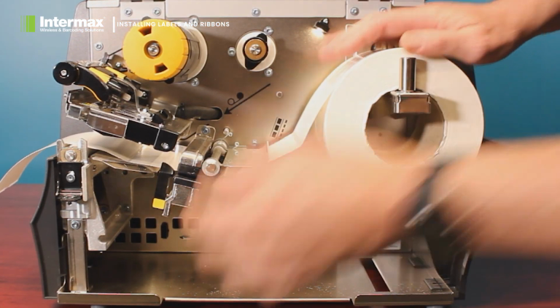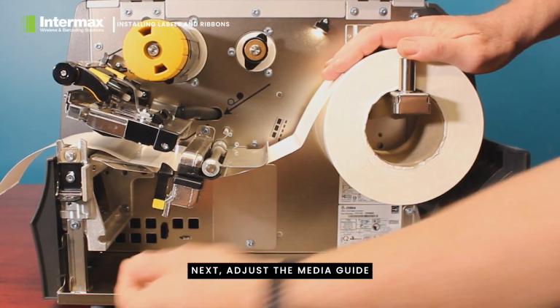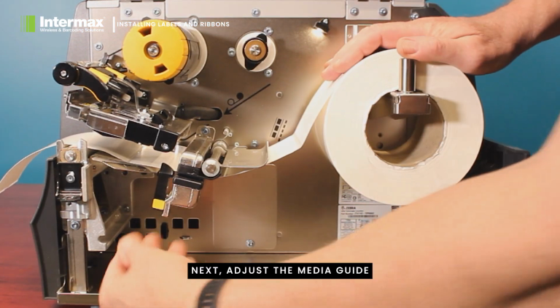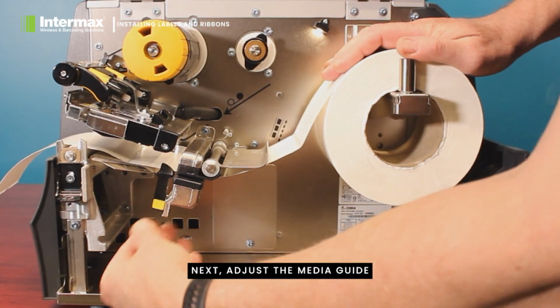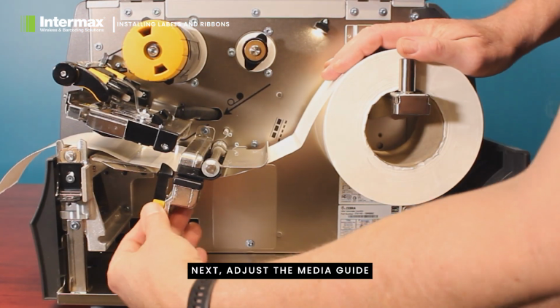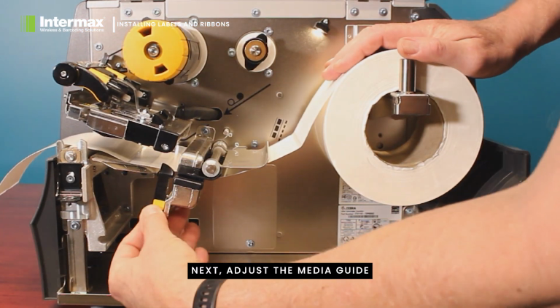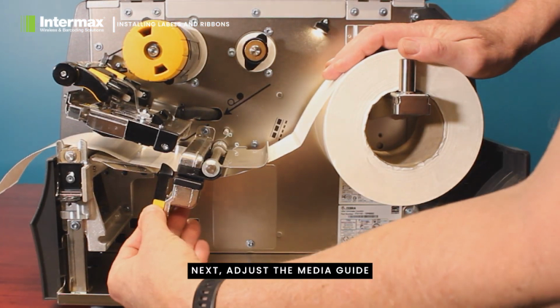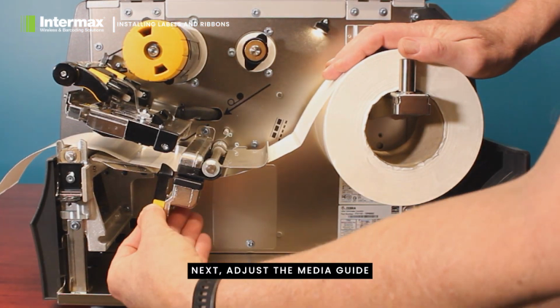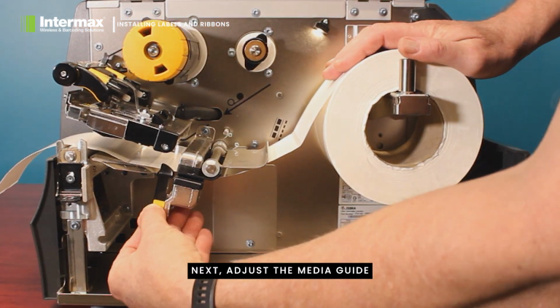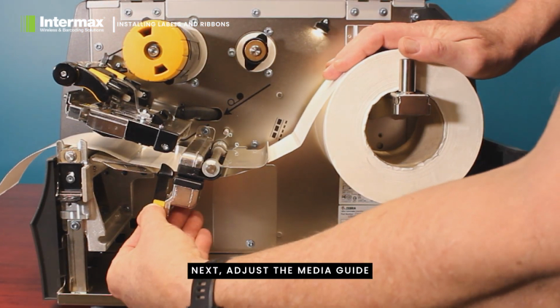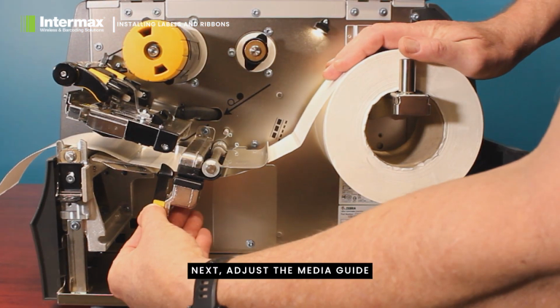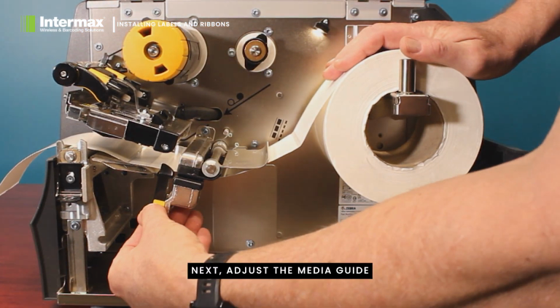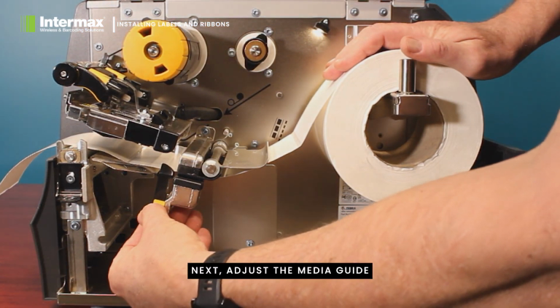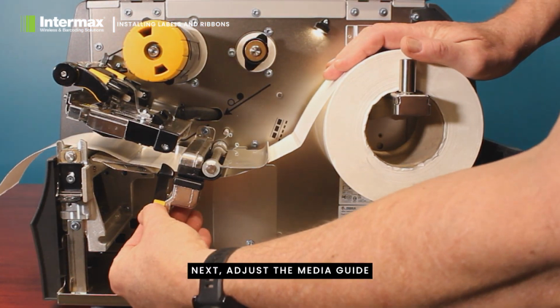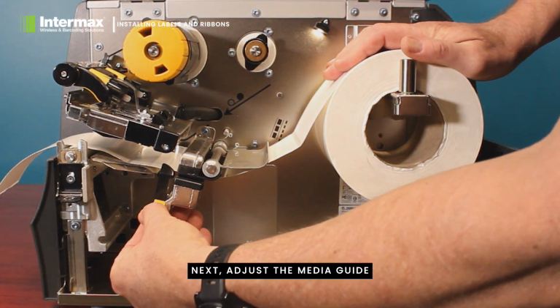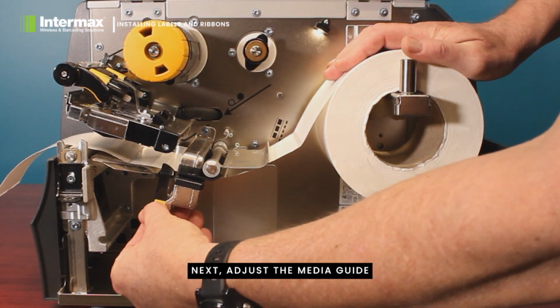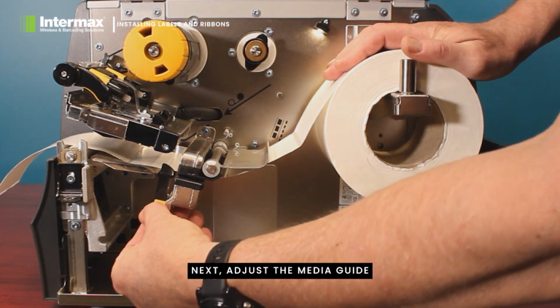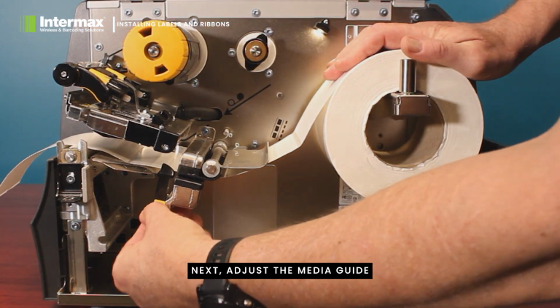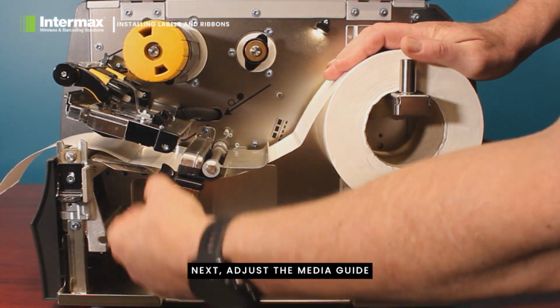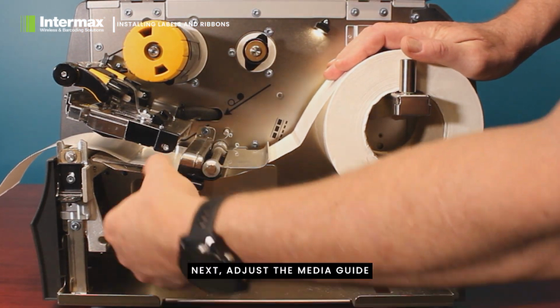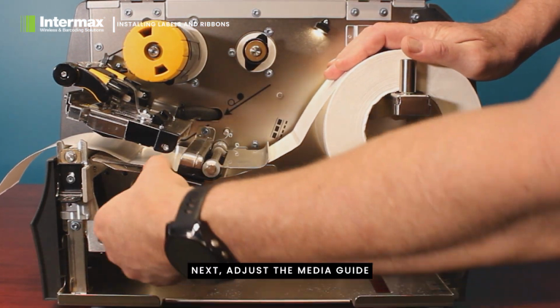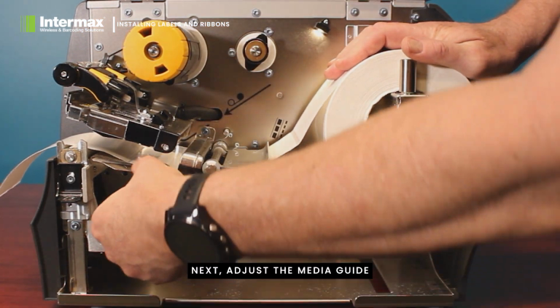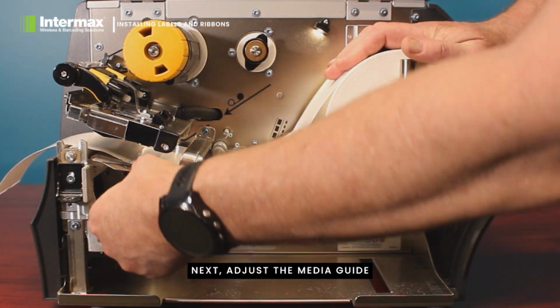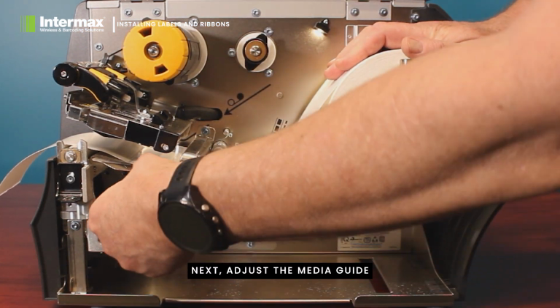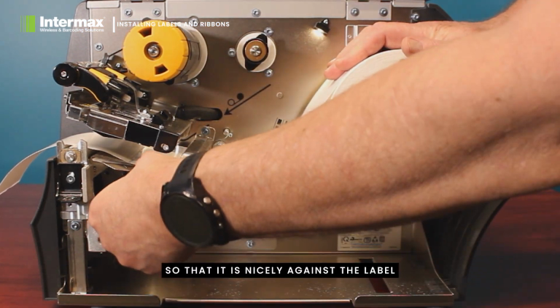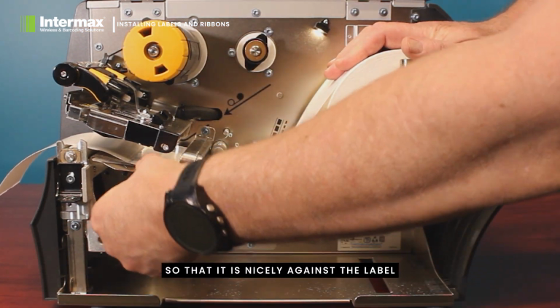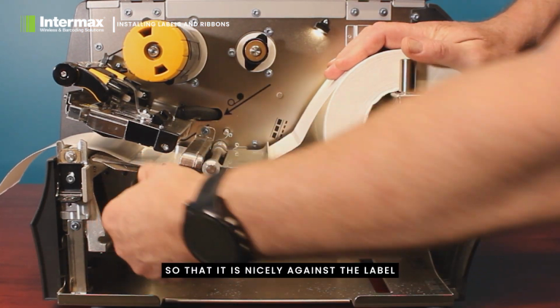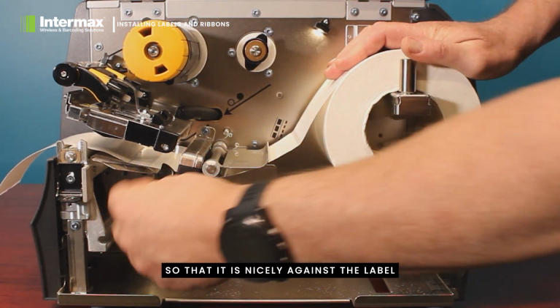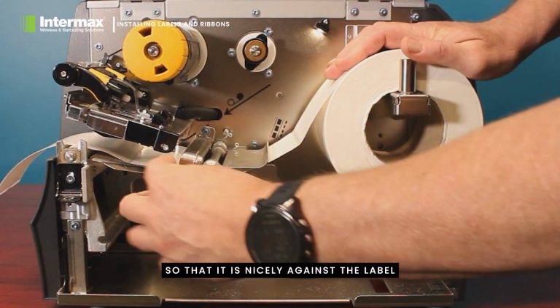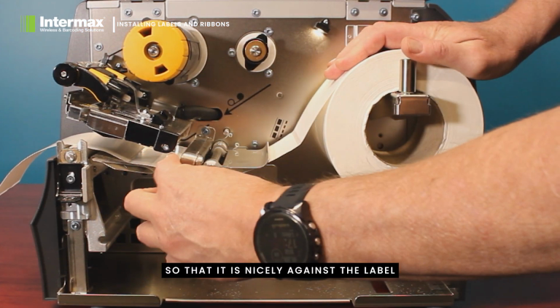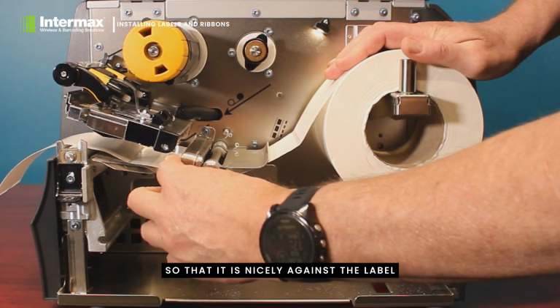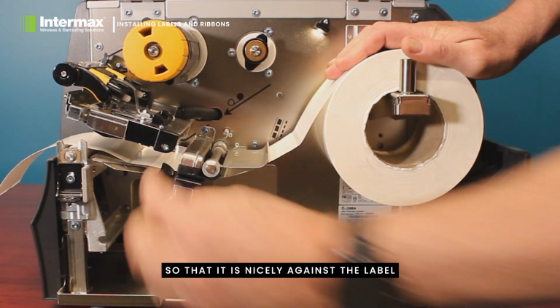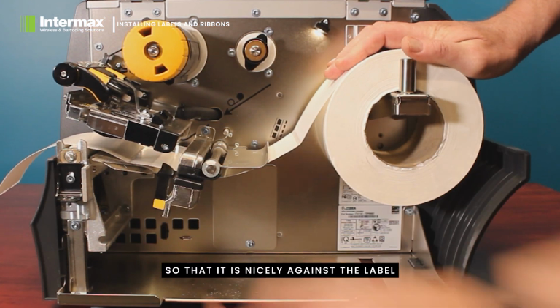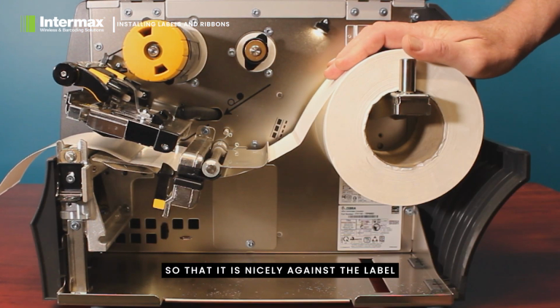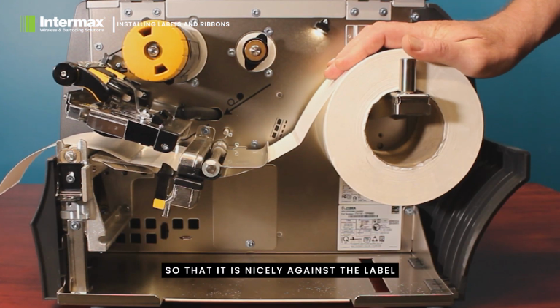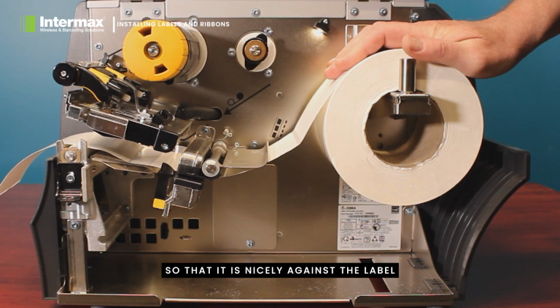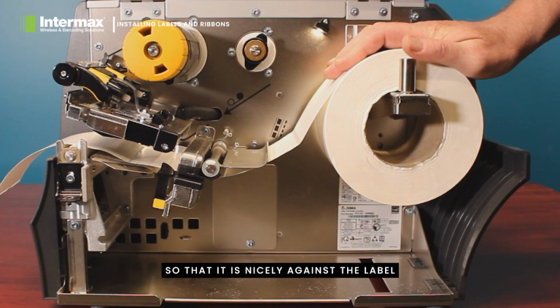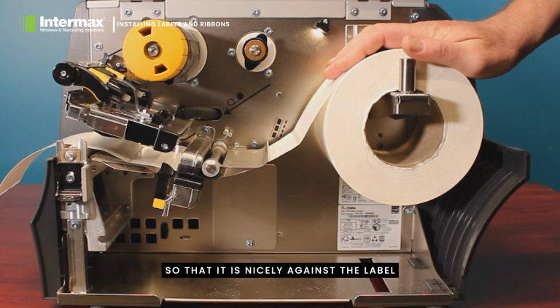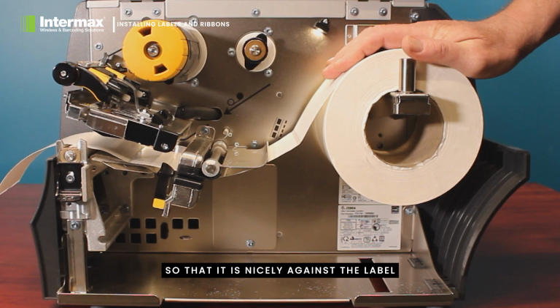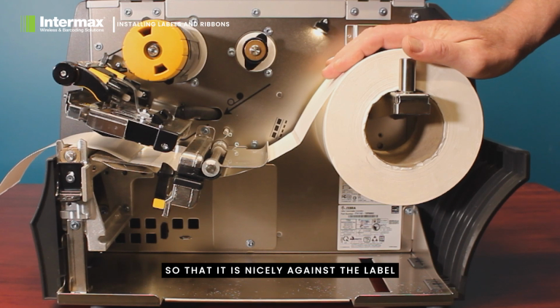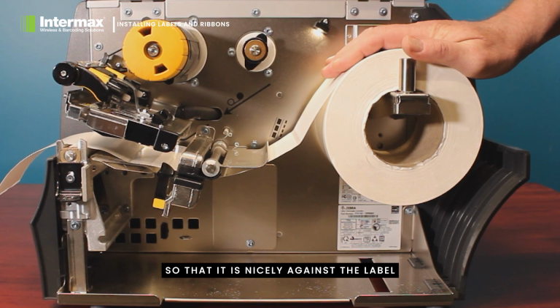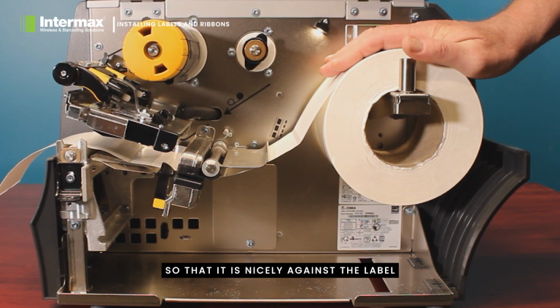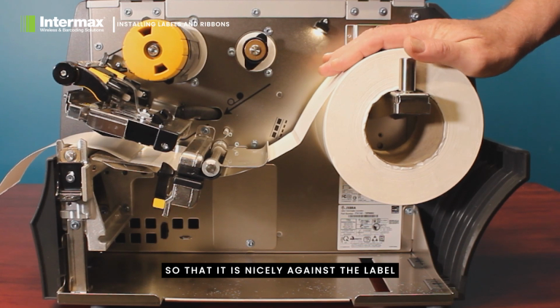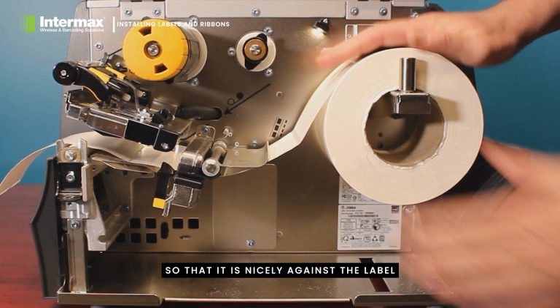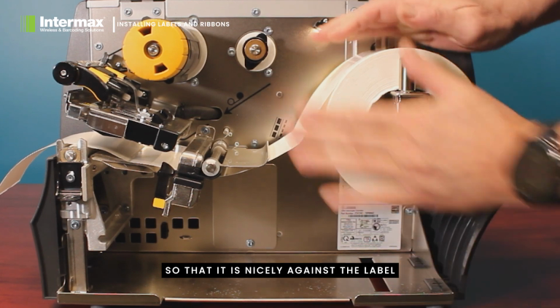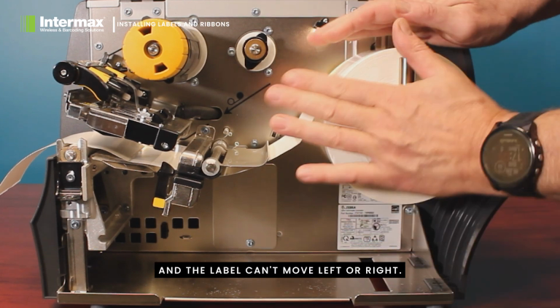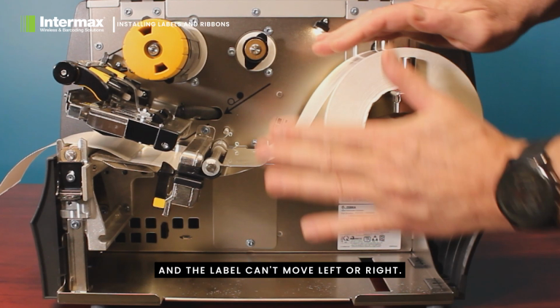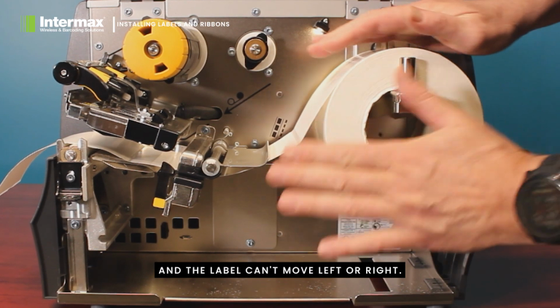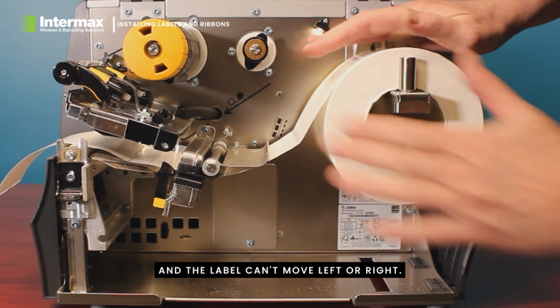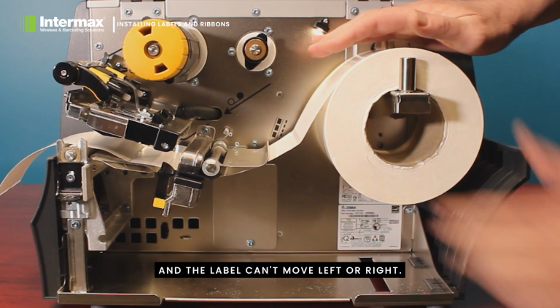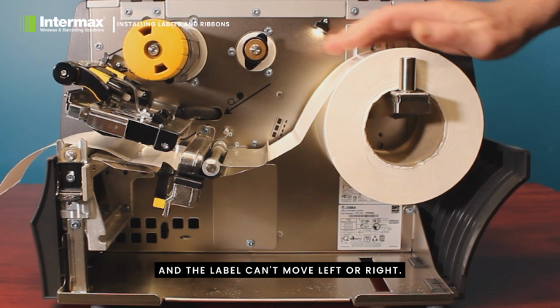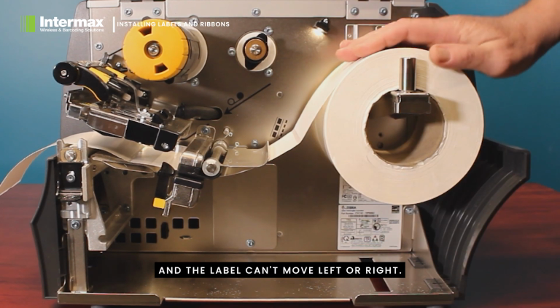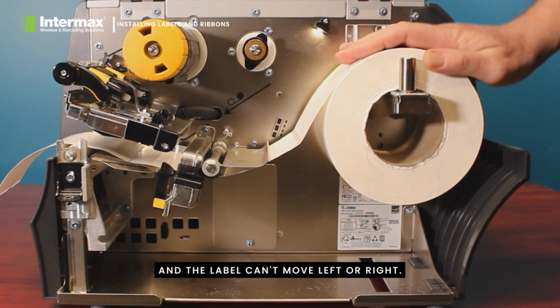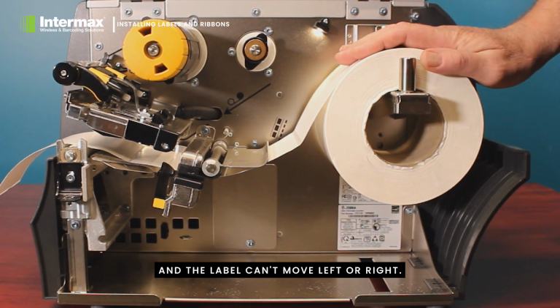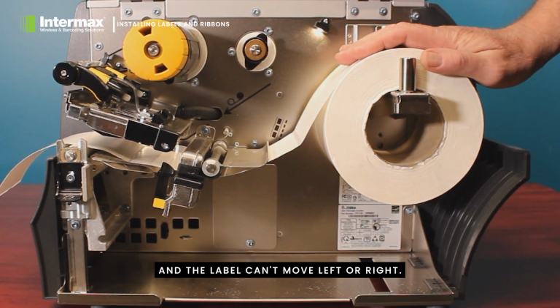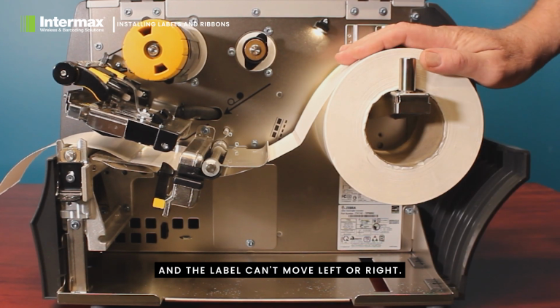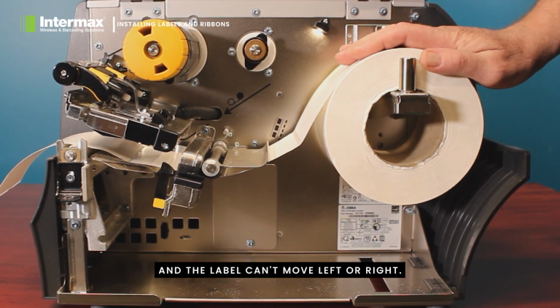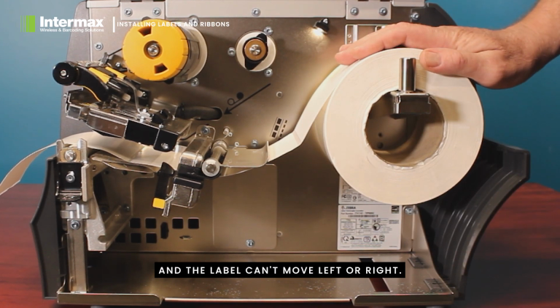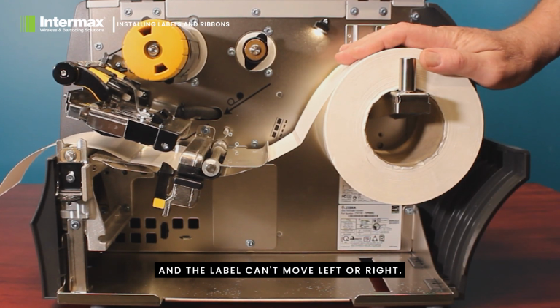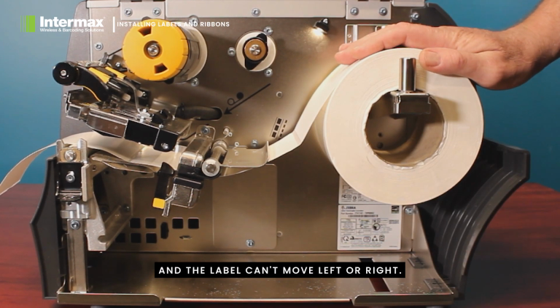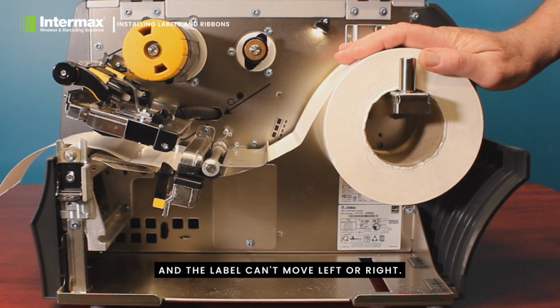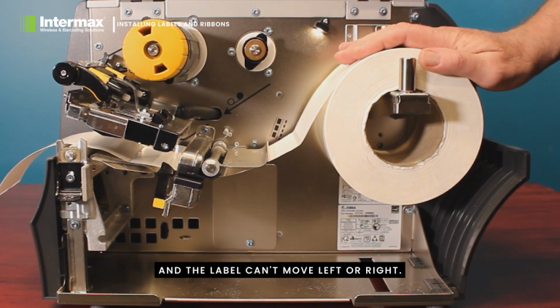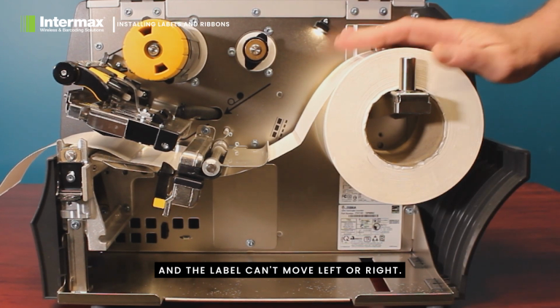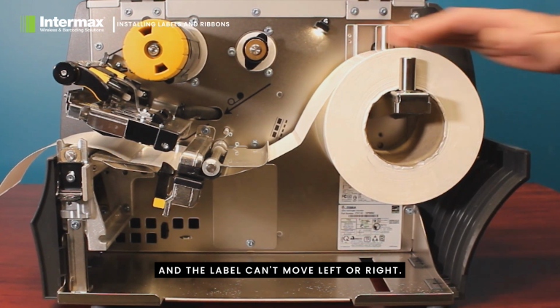Next, adjust the media guide so that it is nicely against the label and the label can't move left or right.